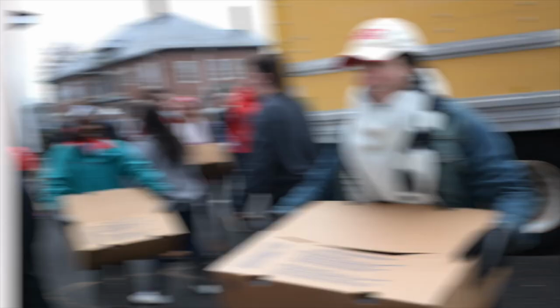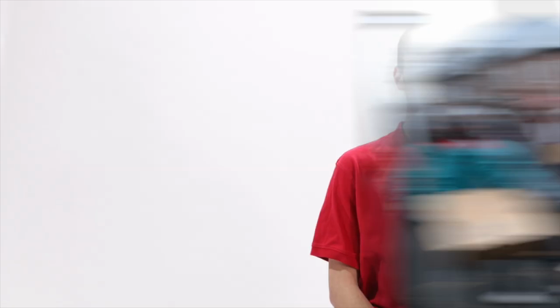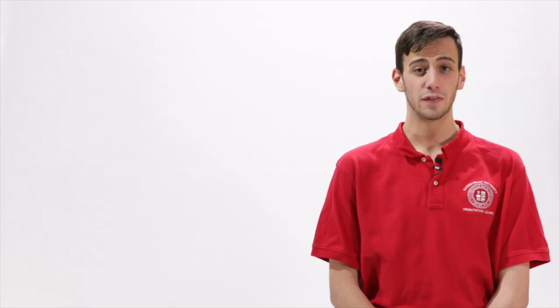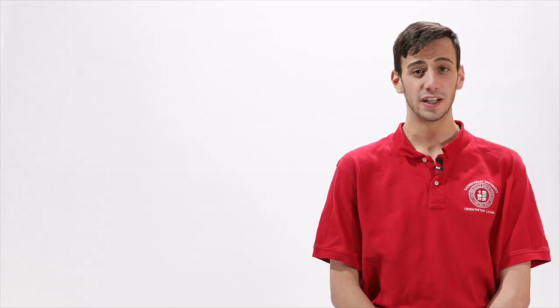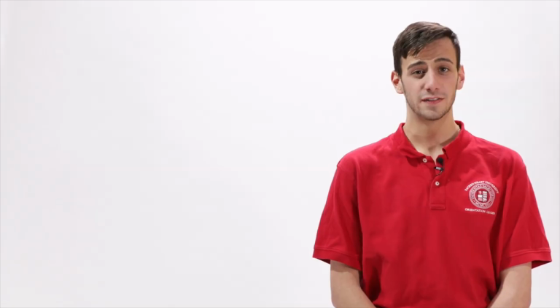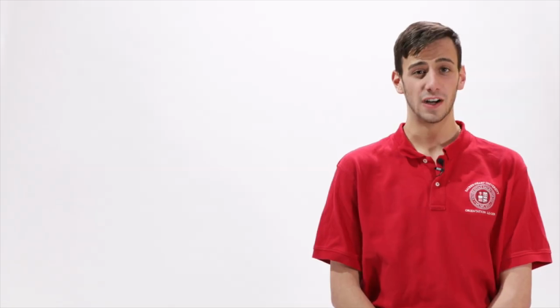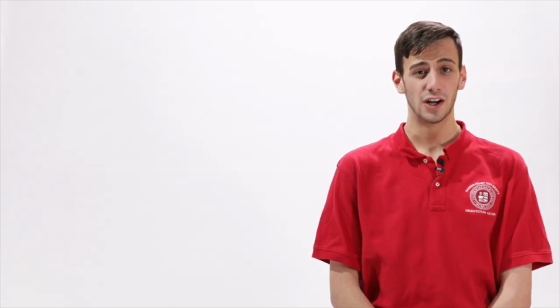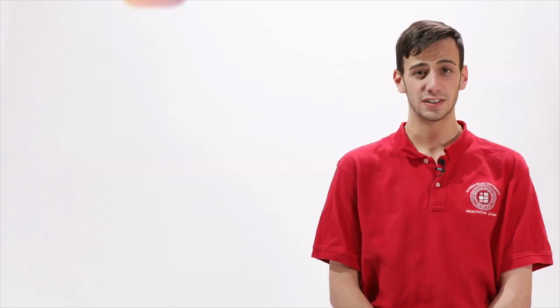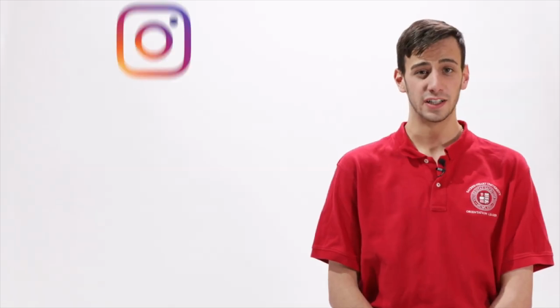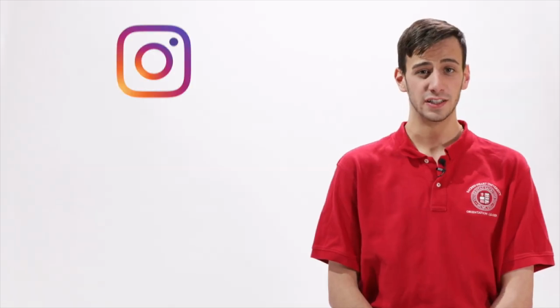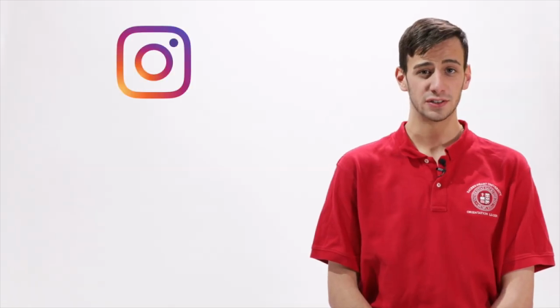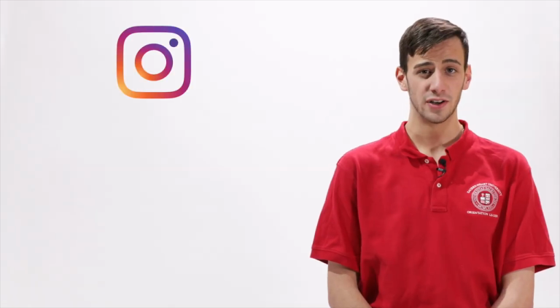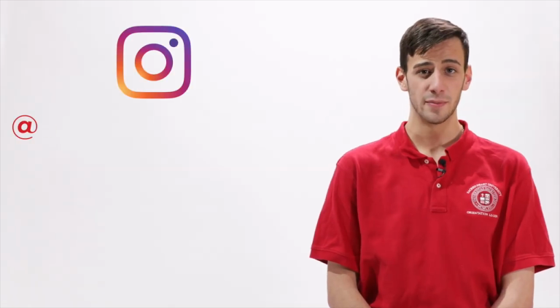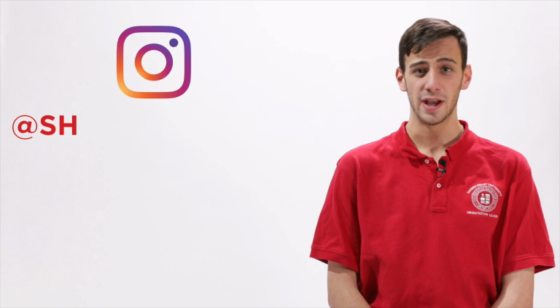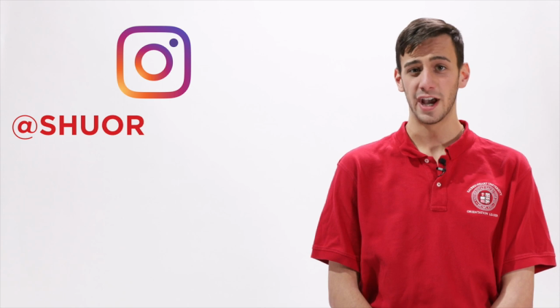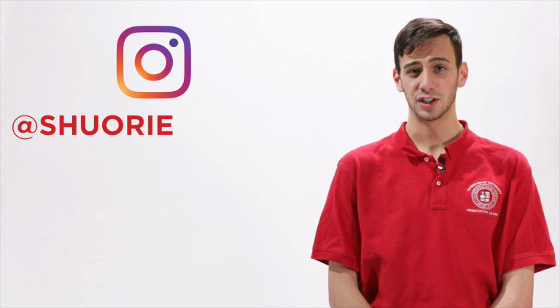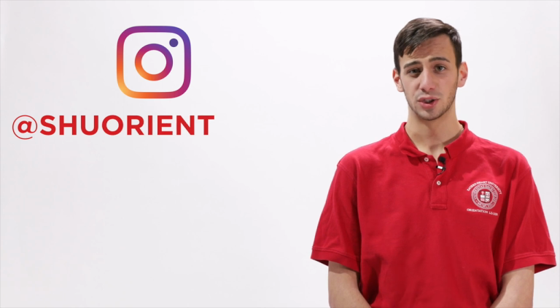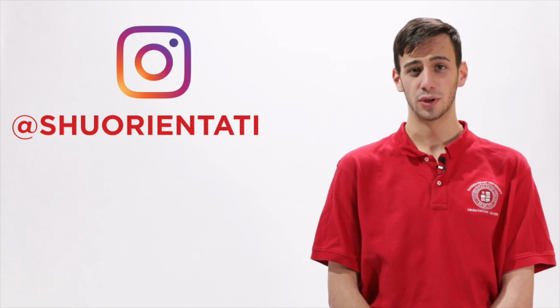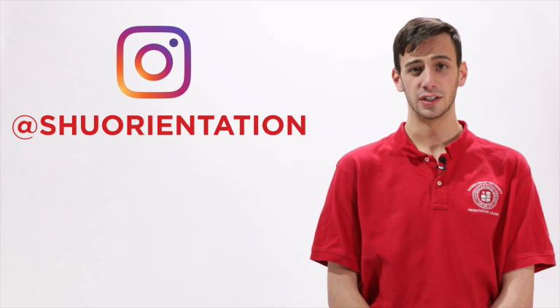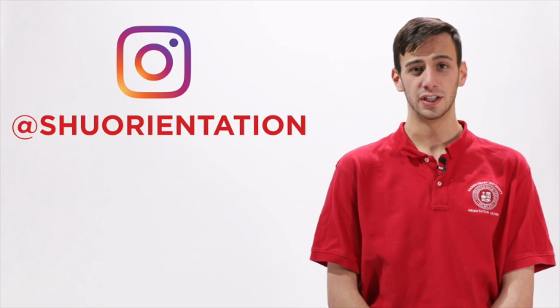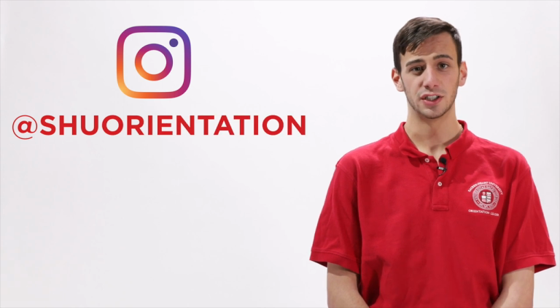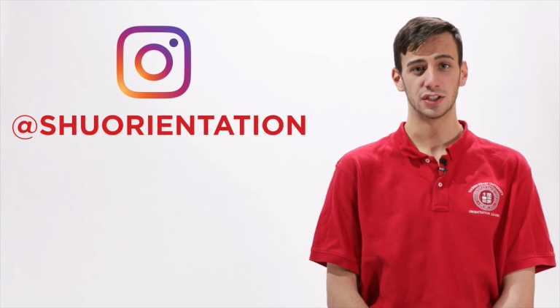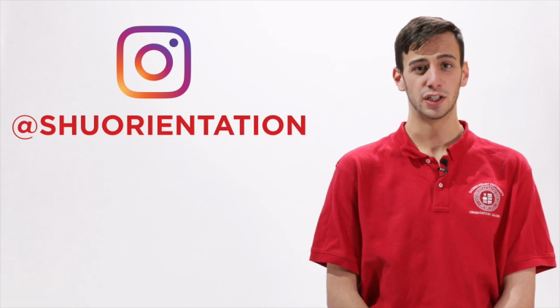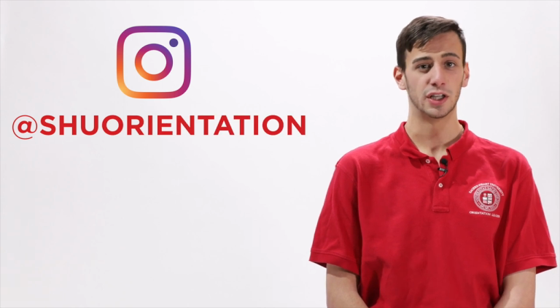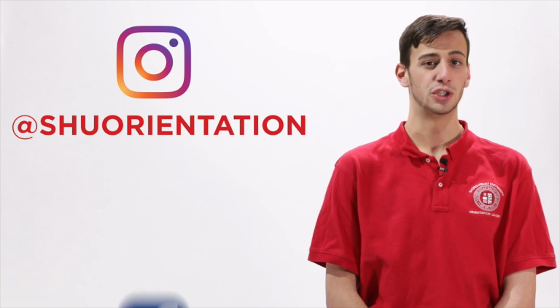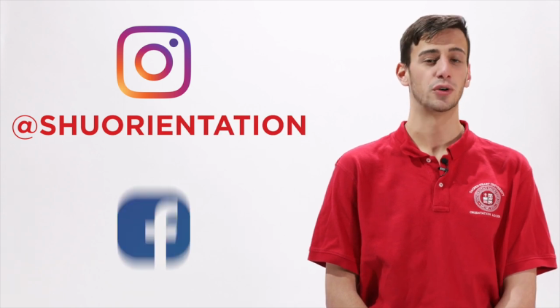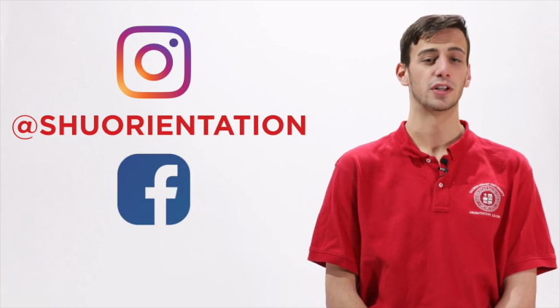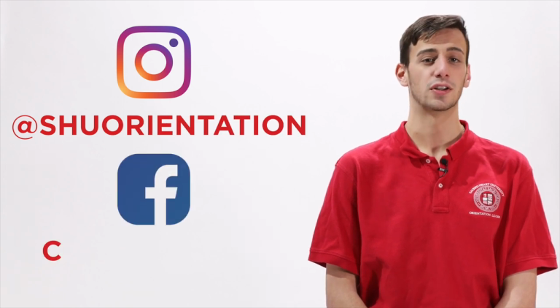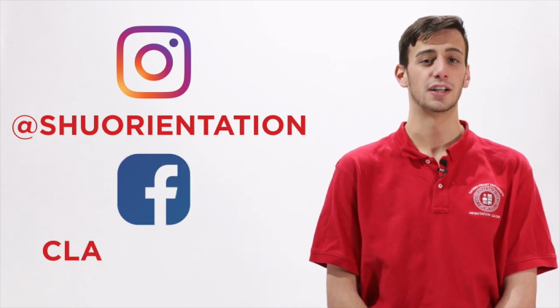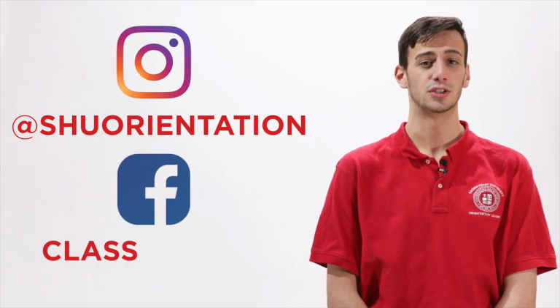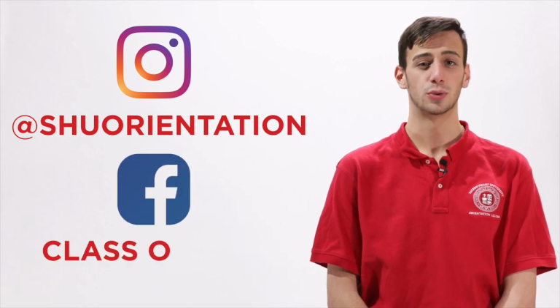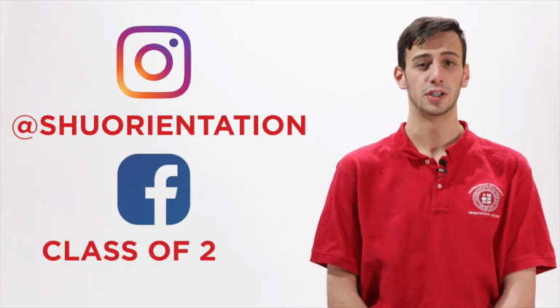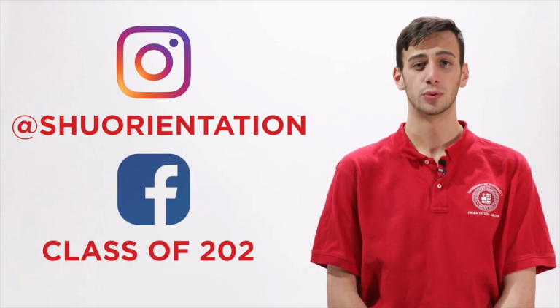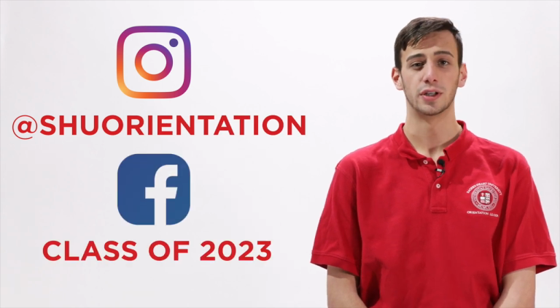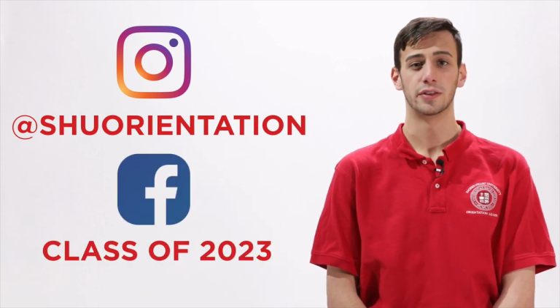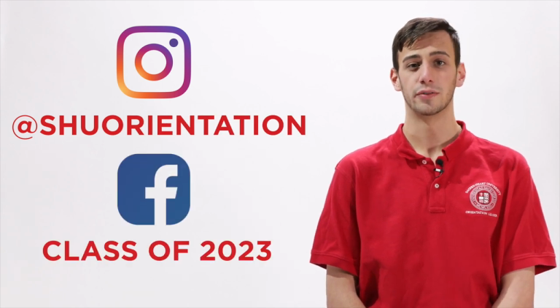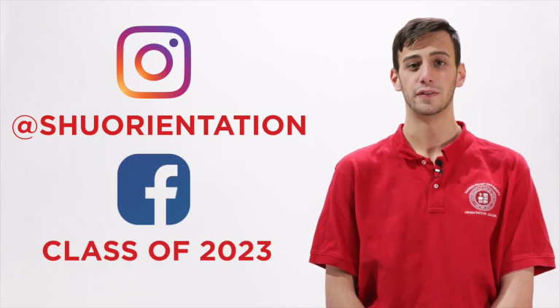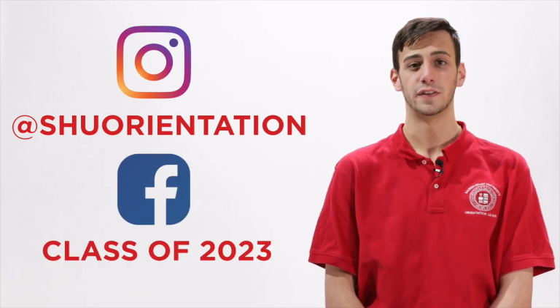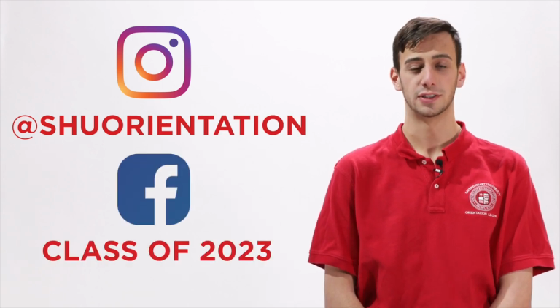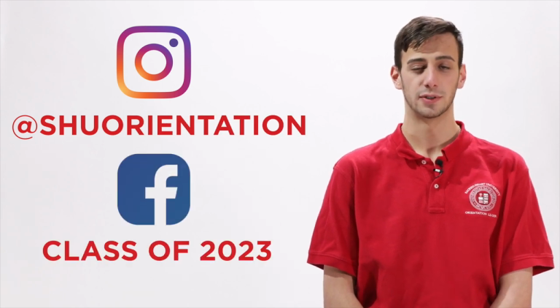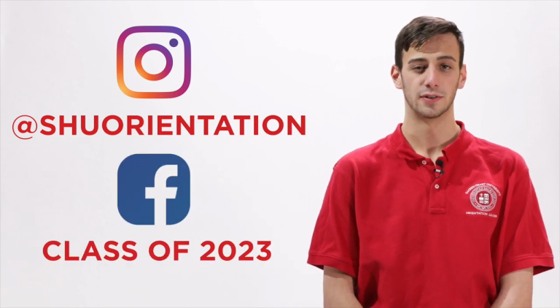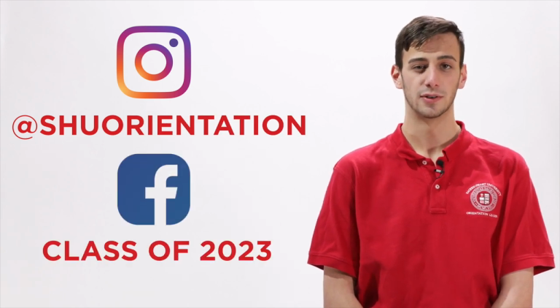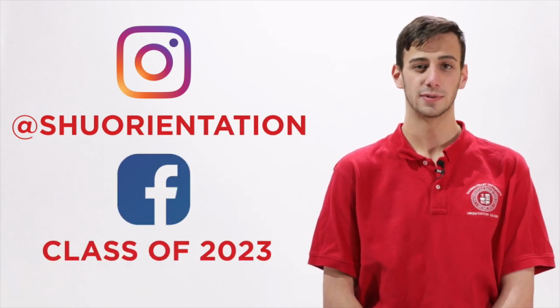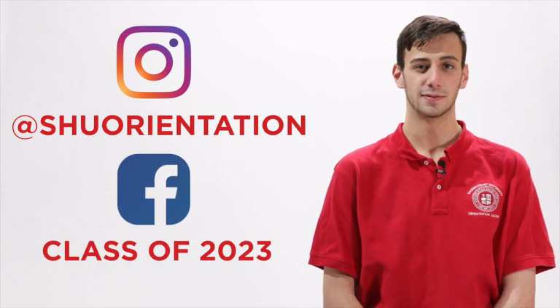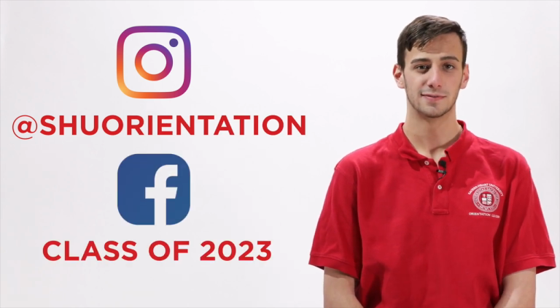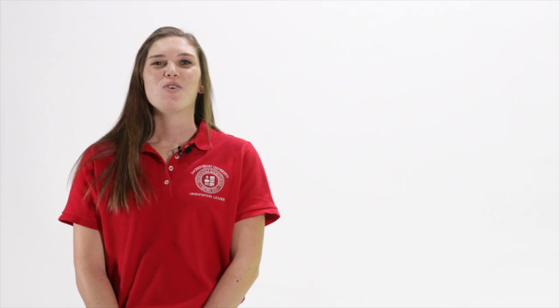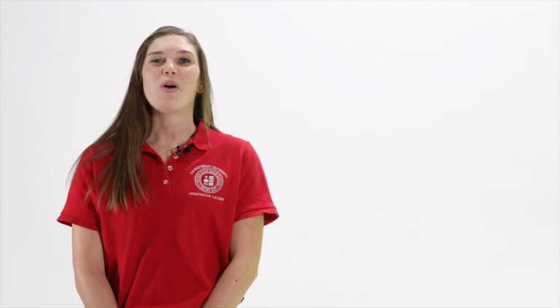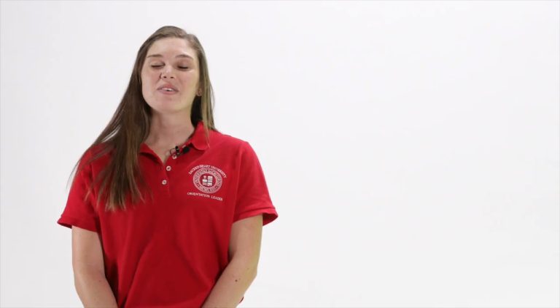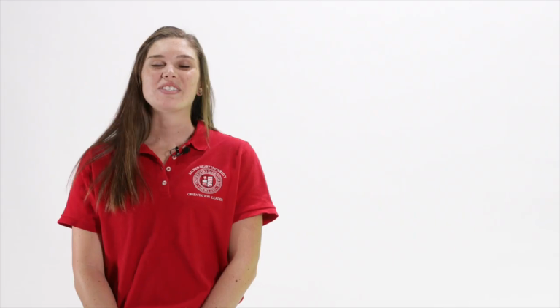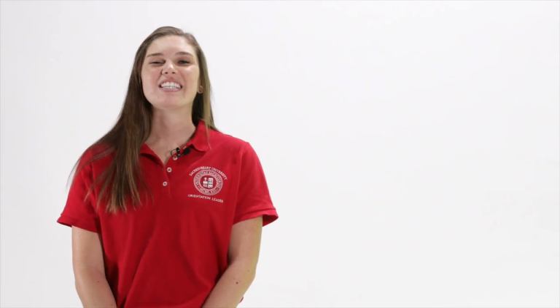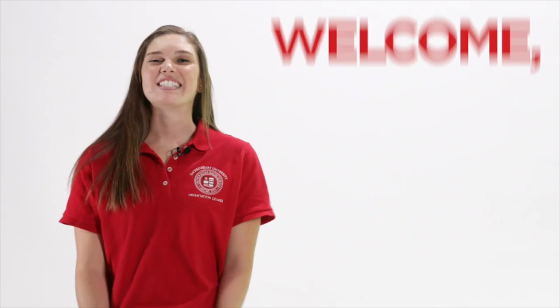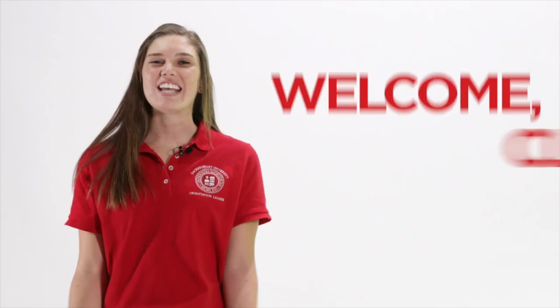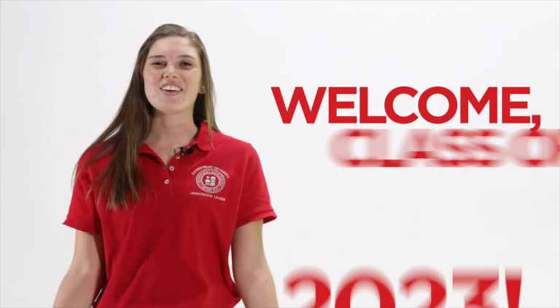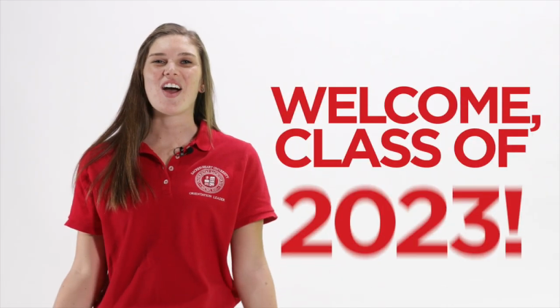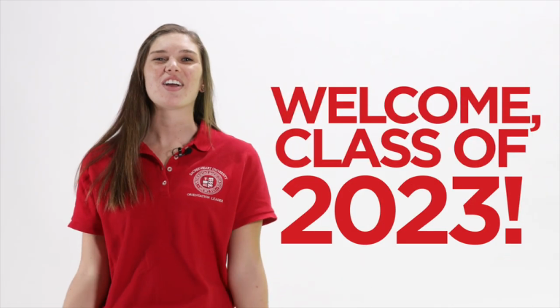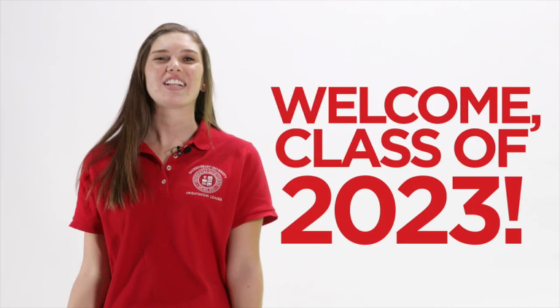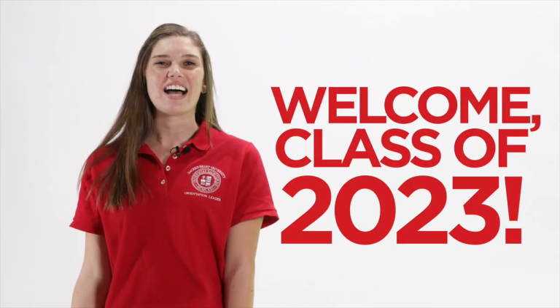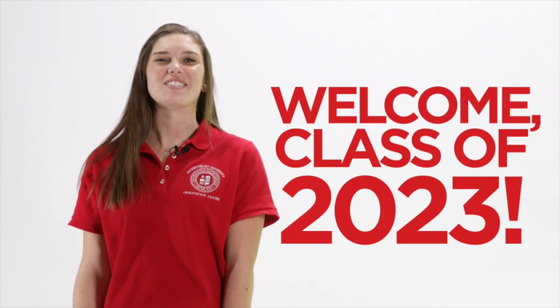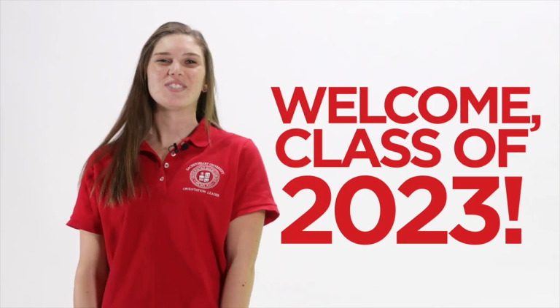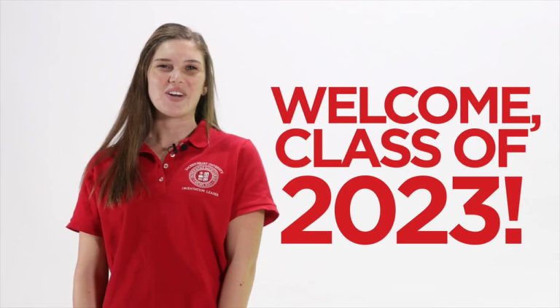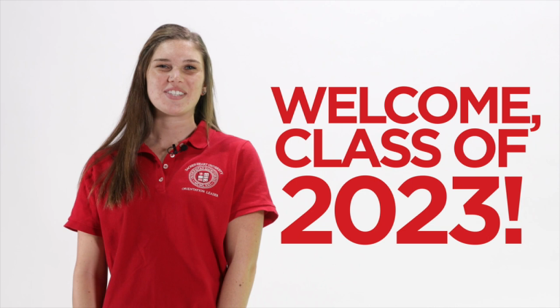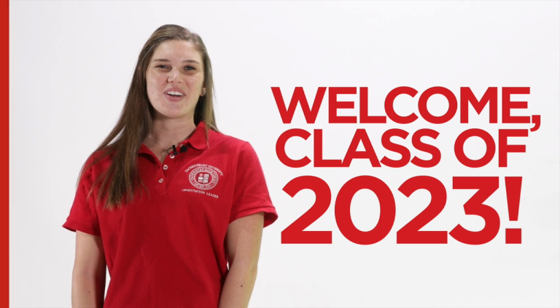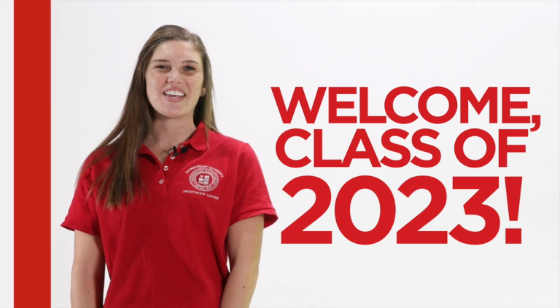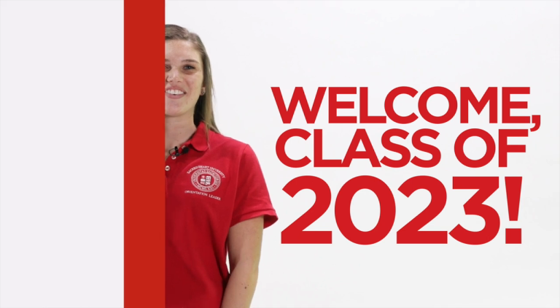Don't forget to follow us on Instagram at SHU Orientation, and join the Class of 2023 Facebook group. Welcome to the Sacred Heart Class of 2023.